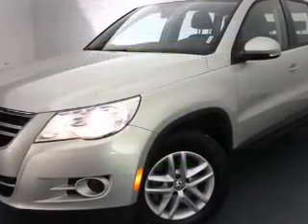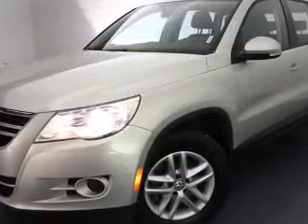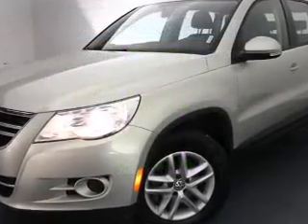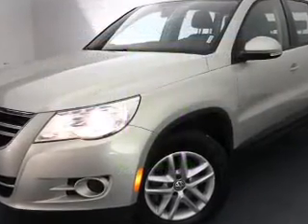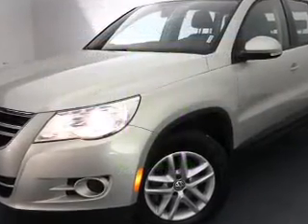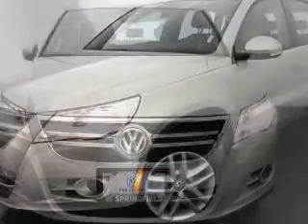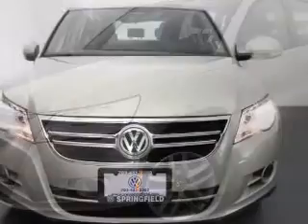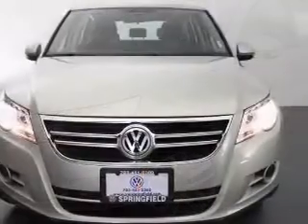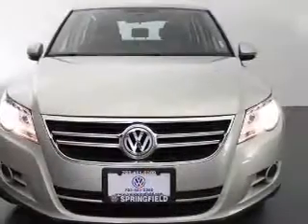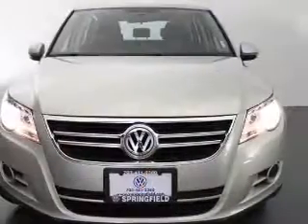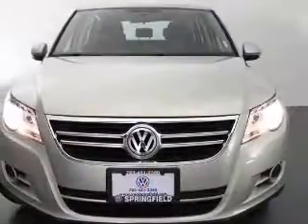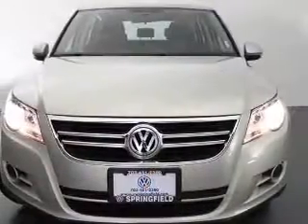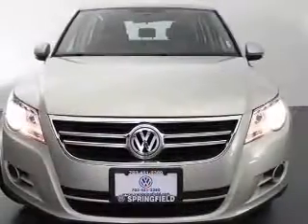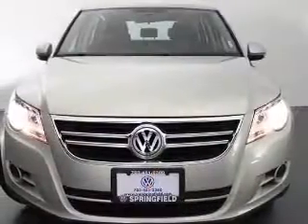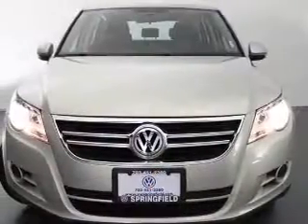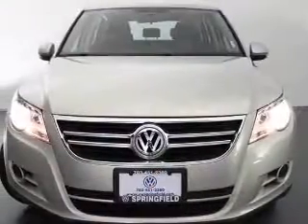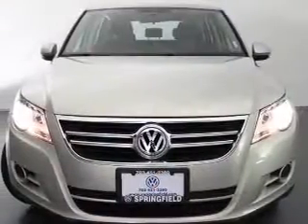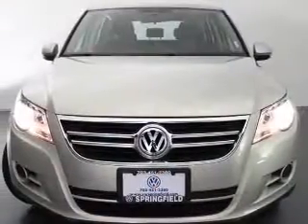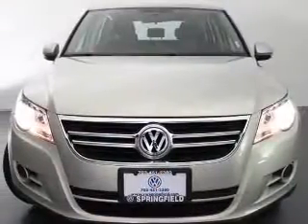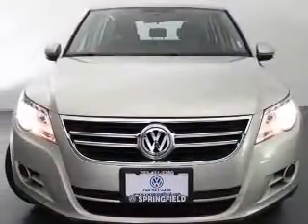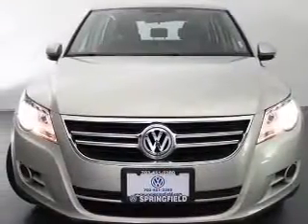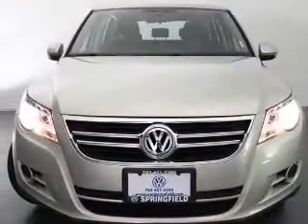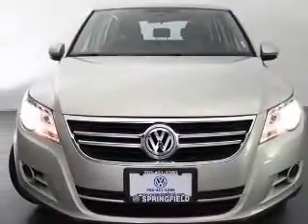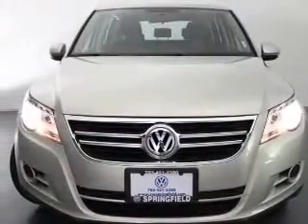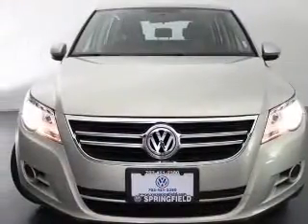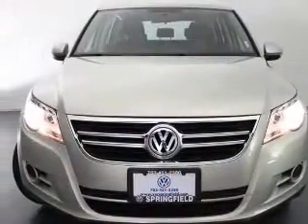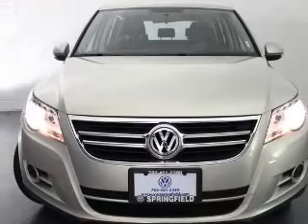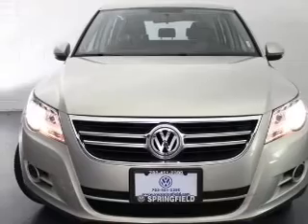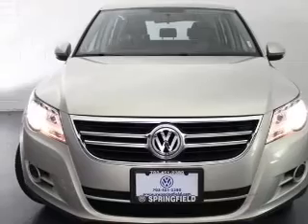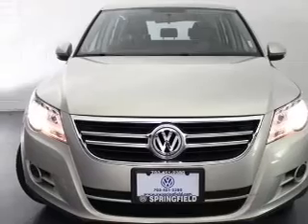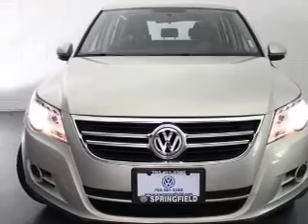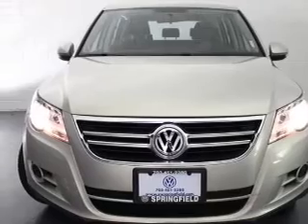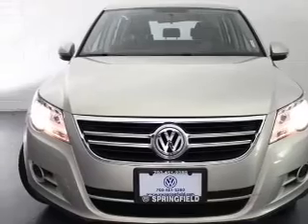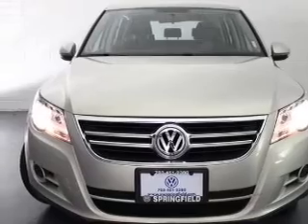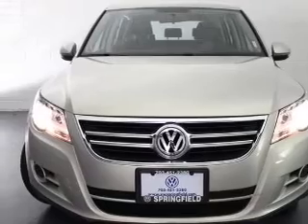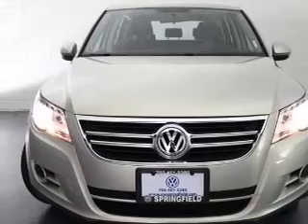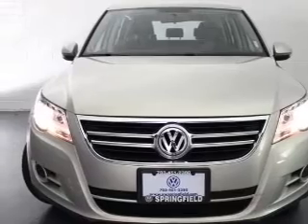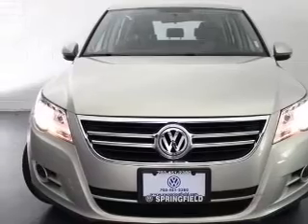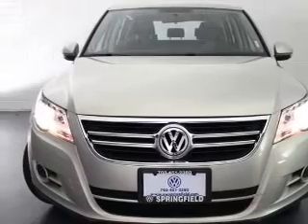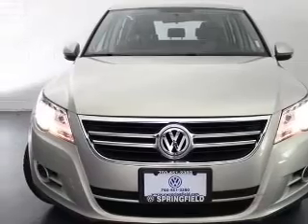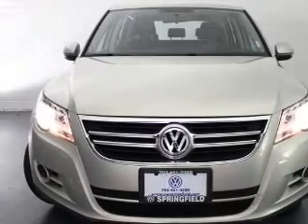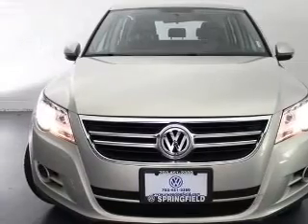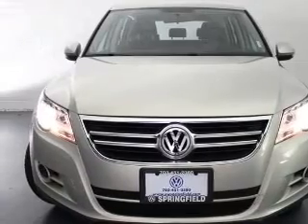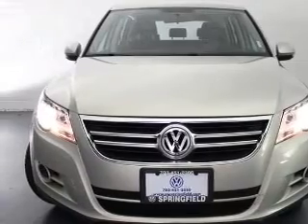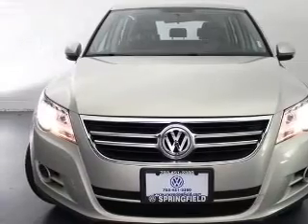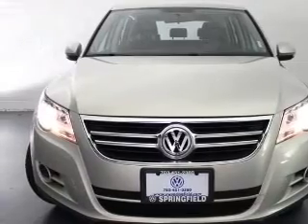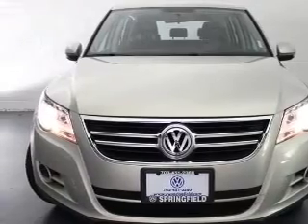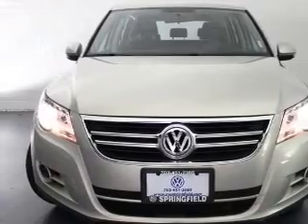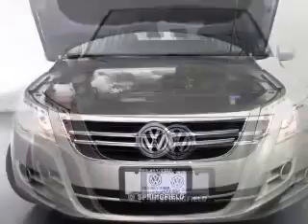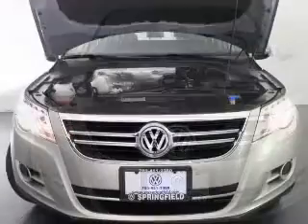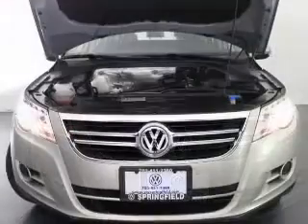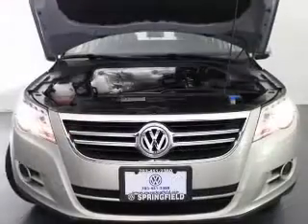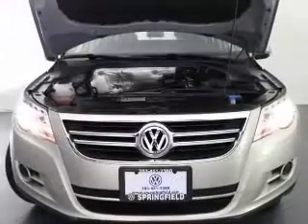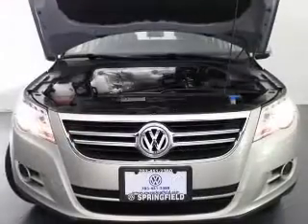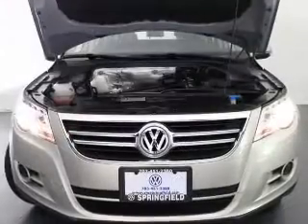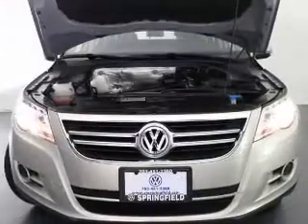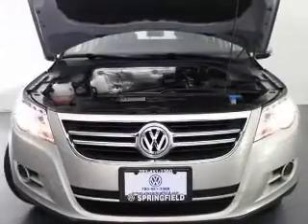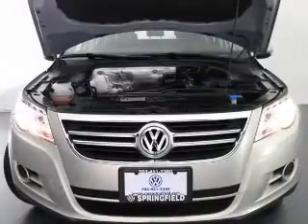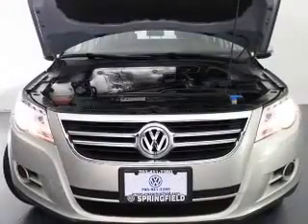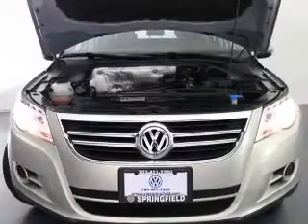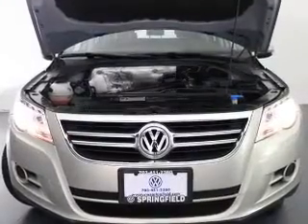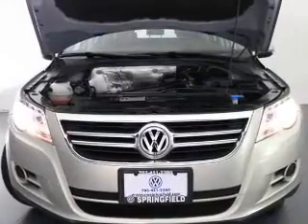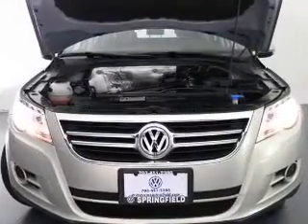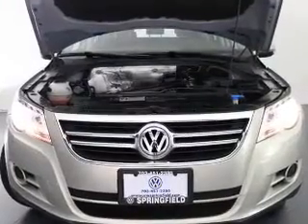With an efficient four-cylinder engine driven by a six-speed automatic transmission, premium wheels give a more luxurious look.